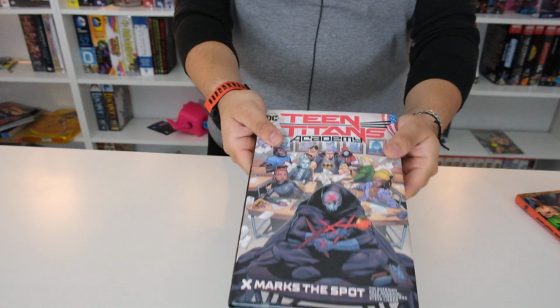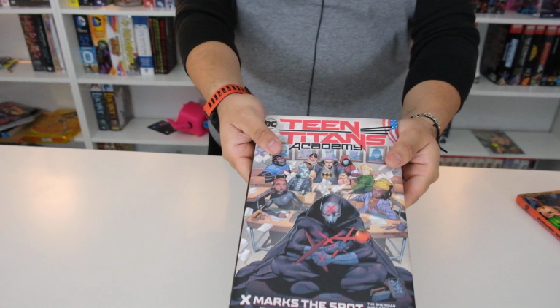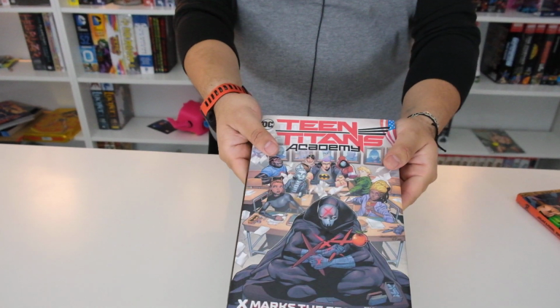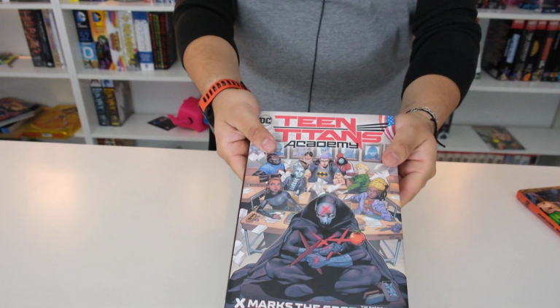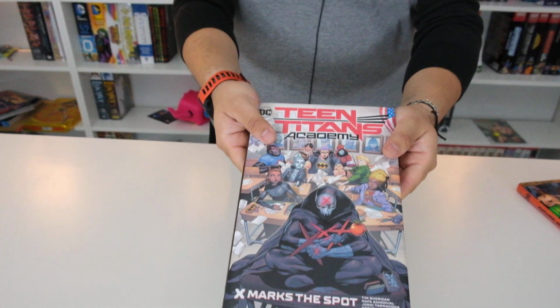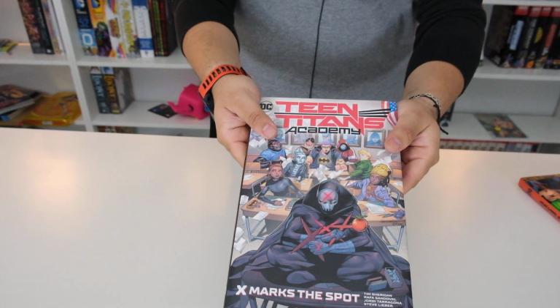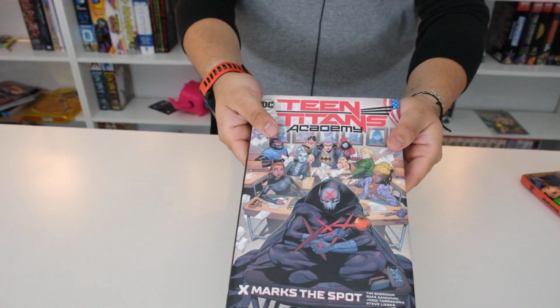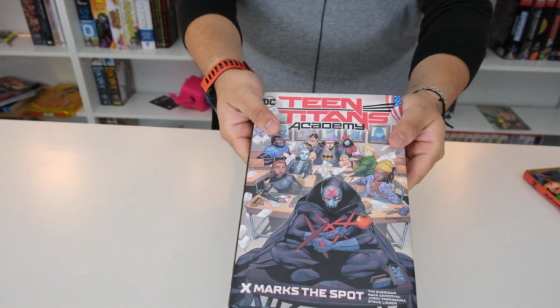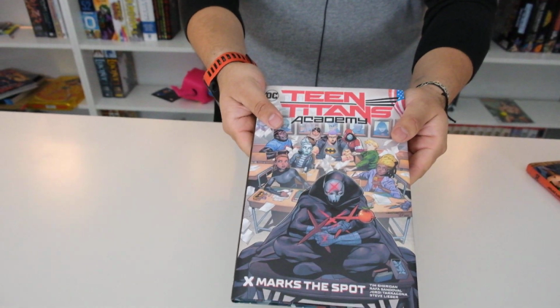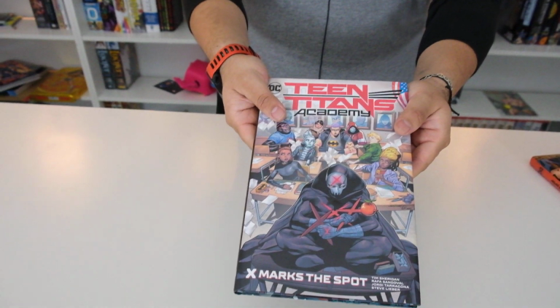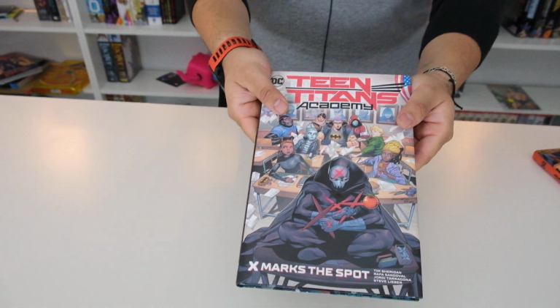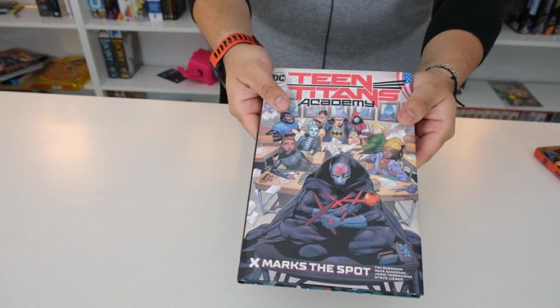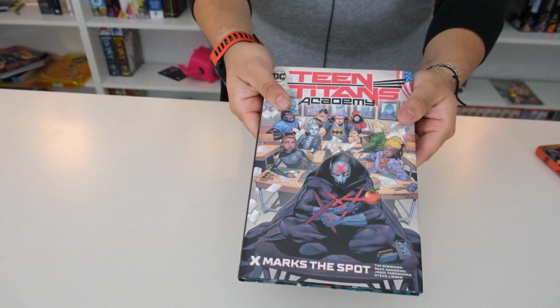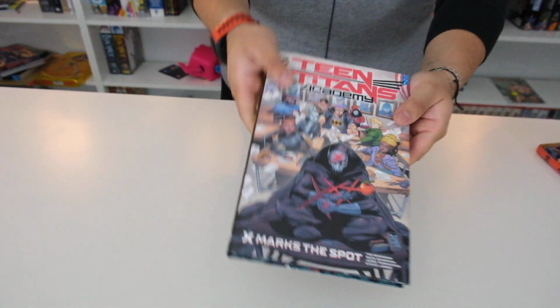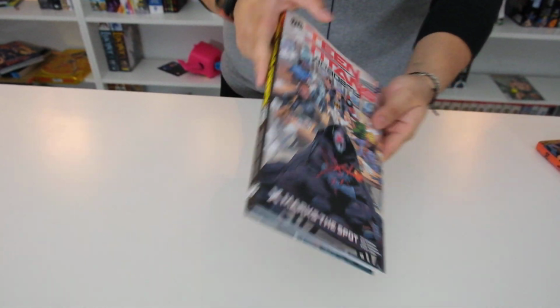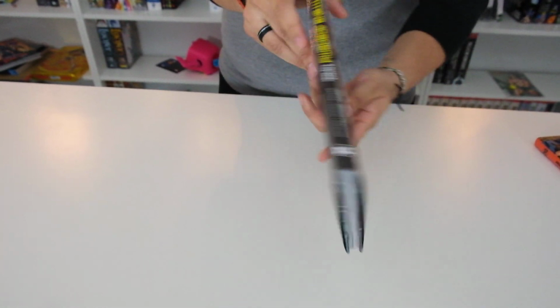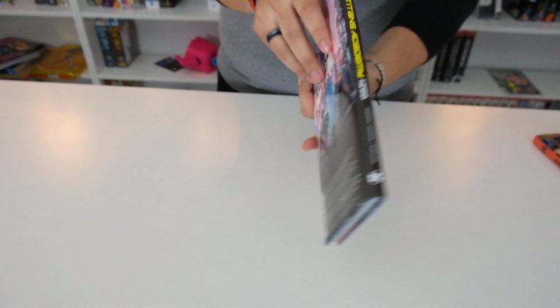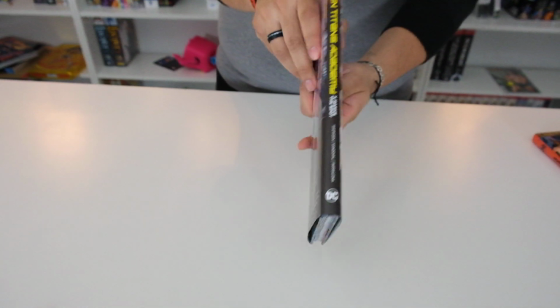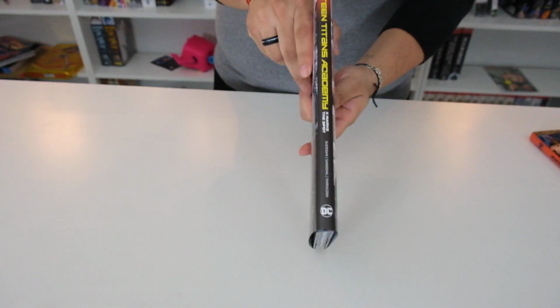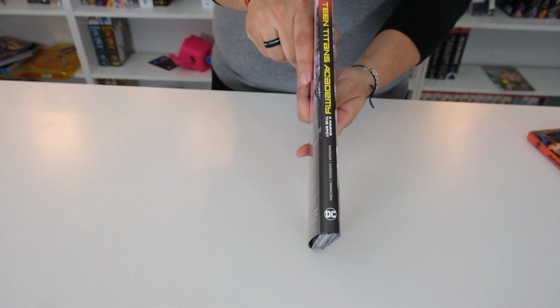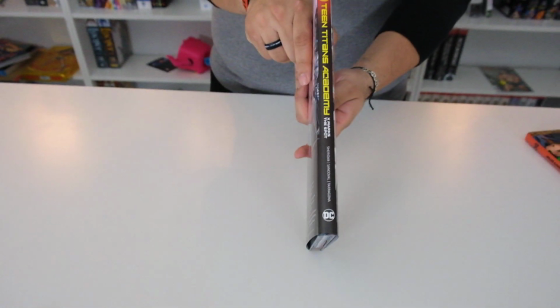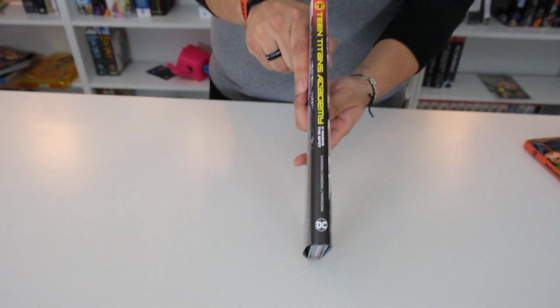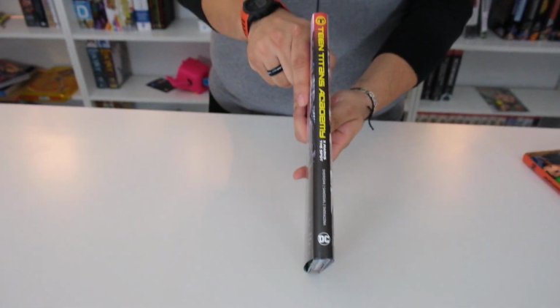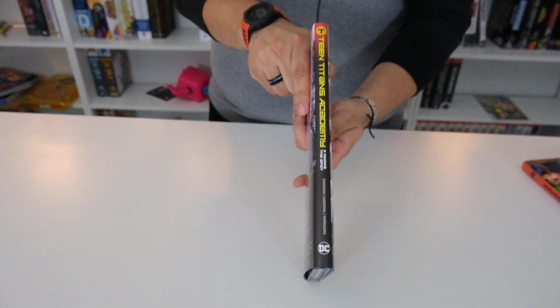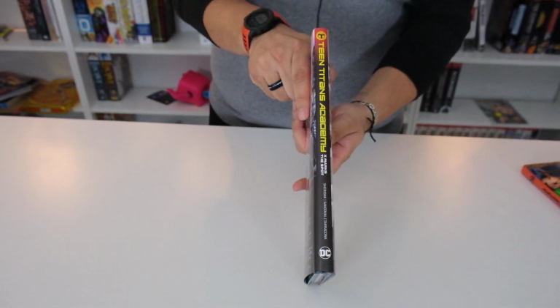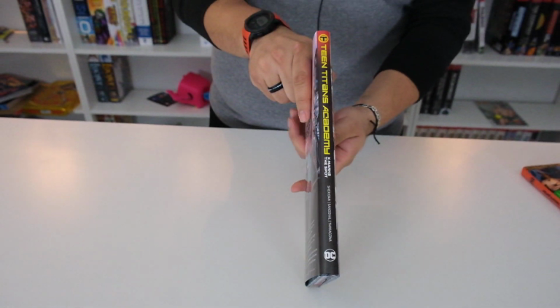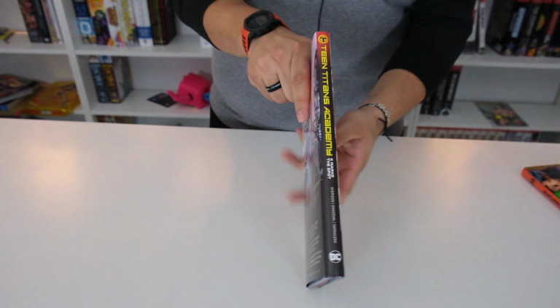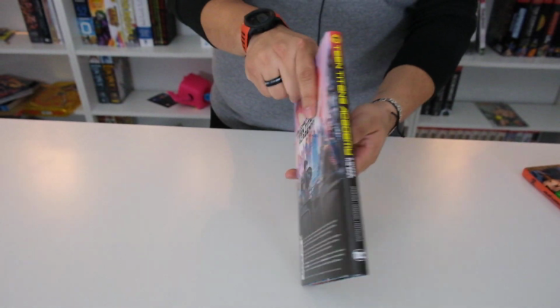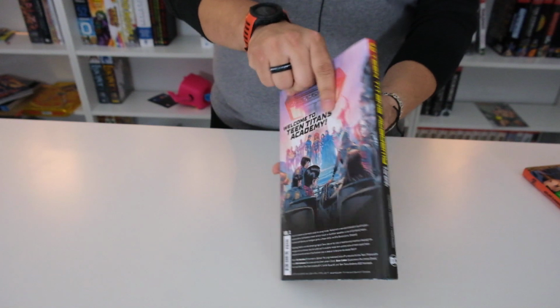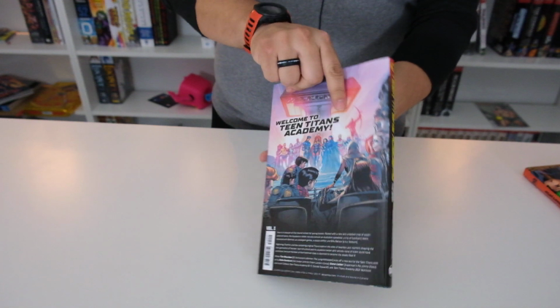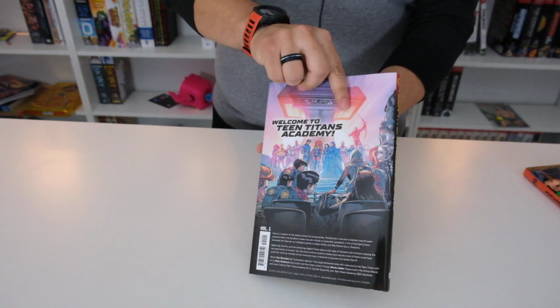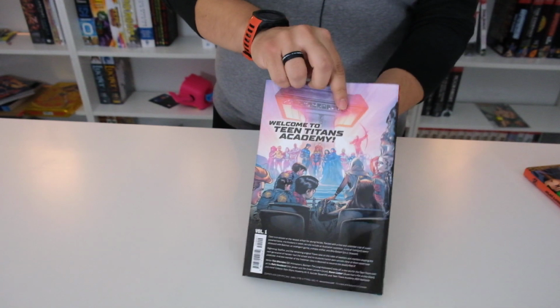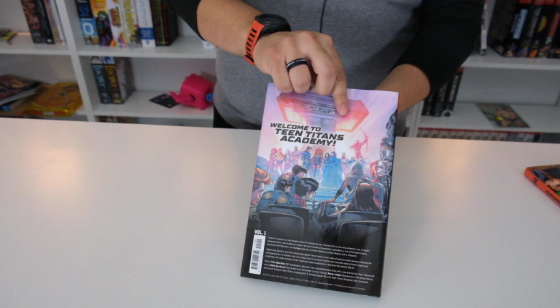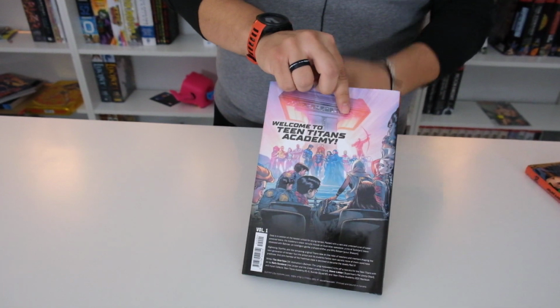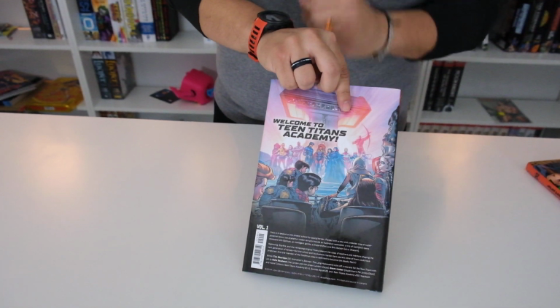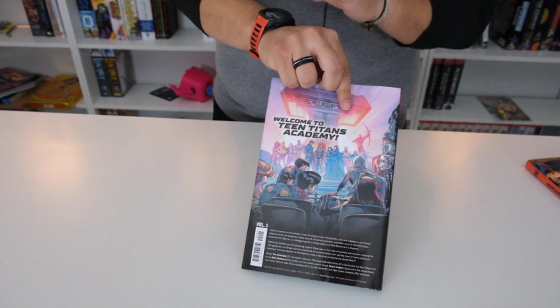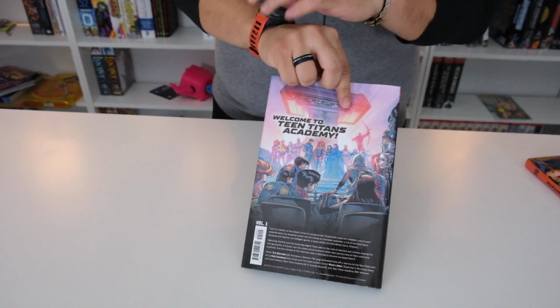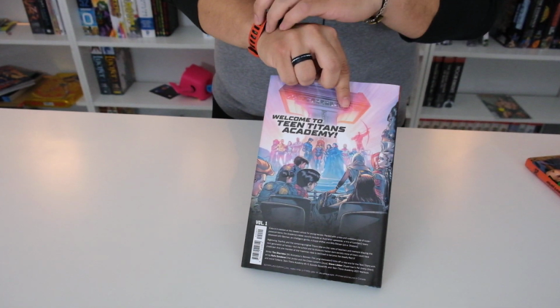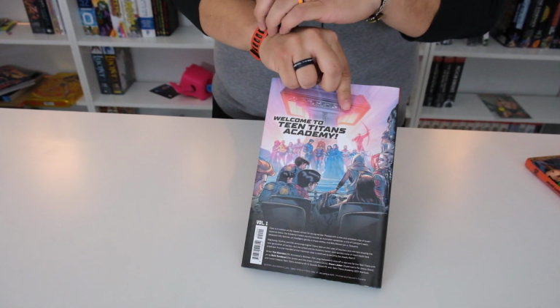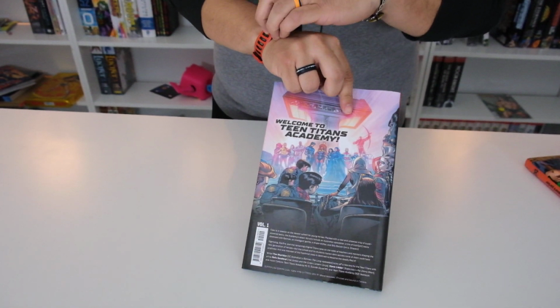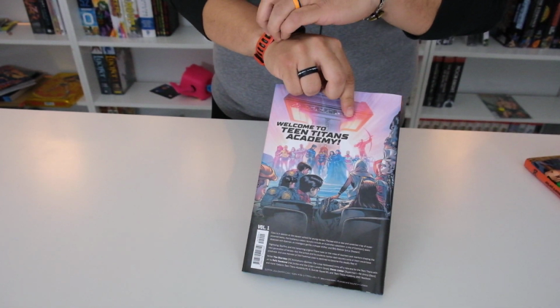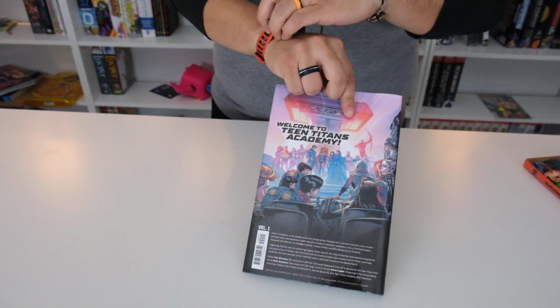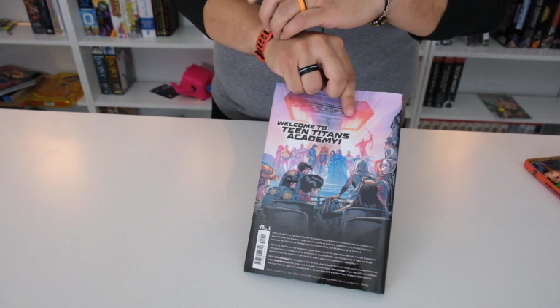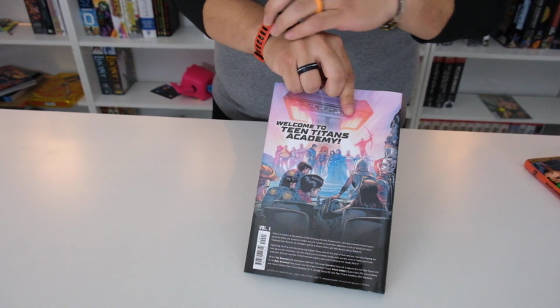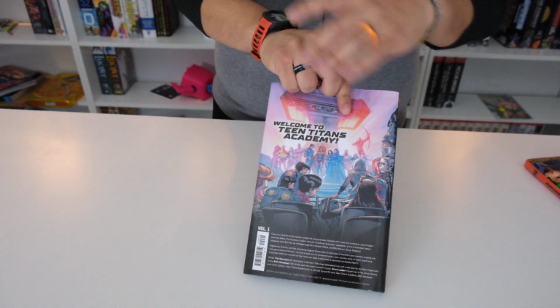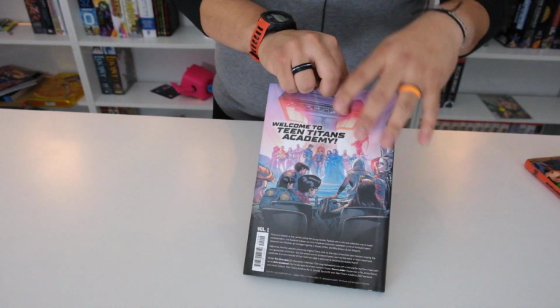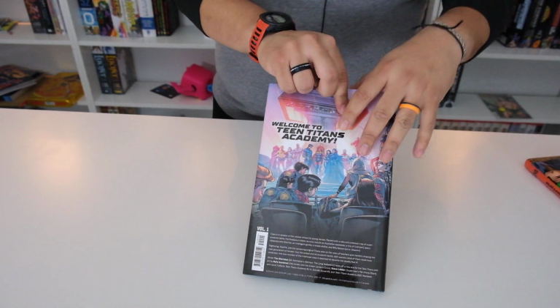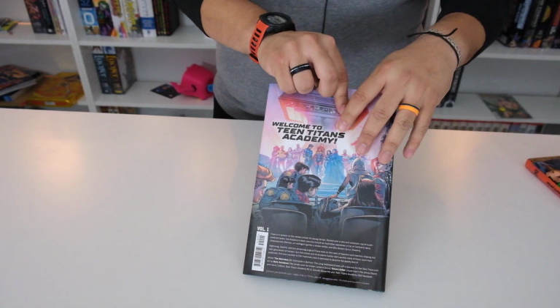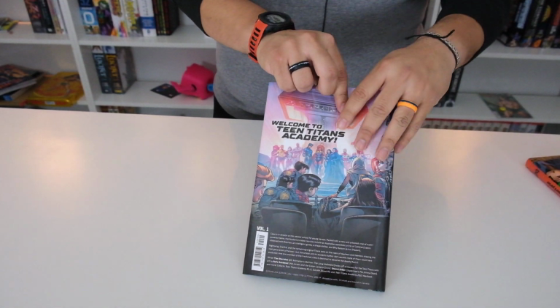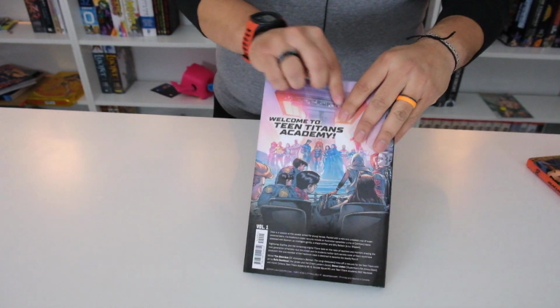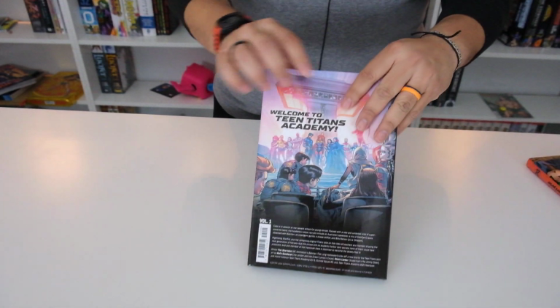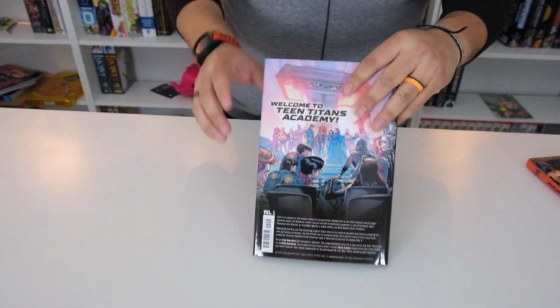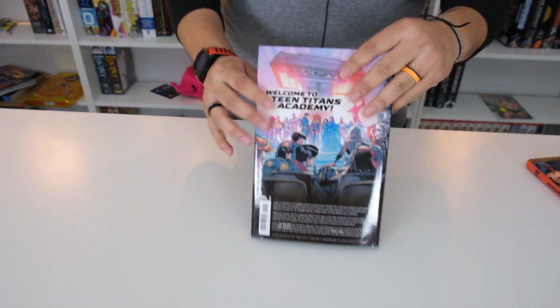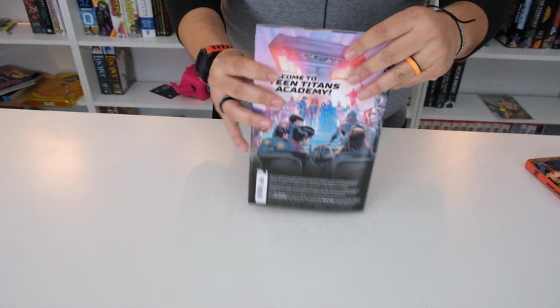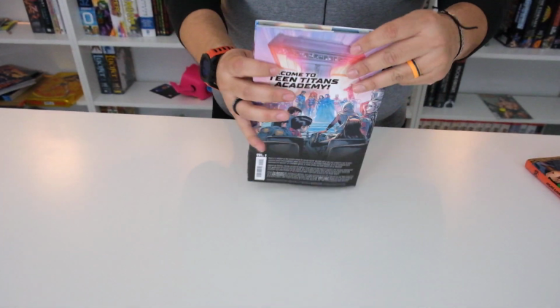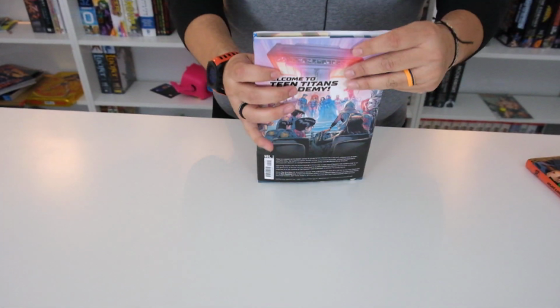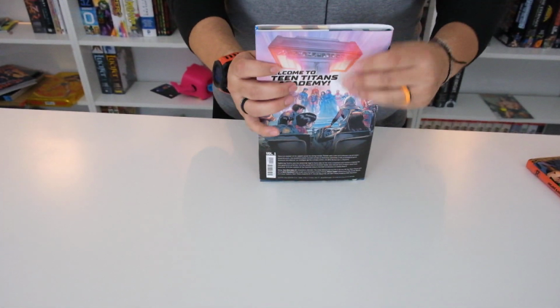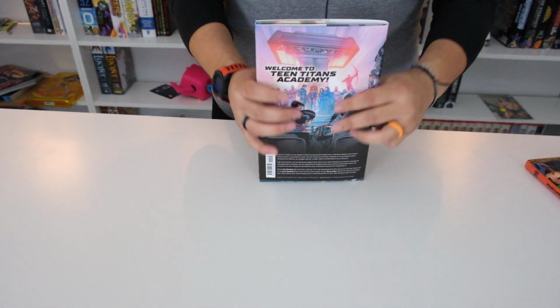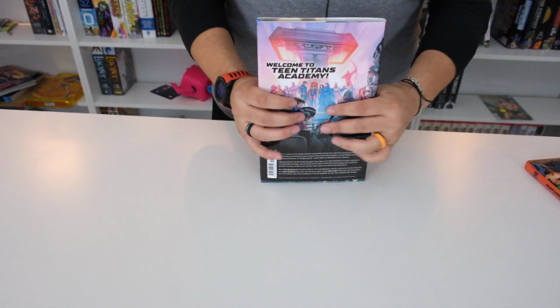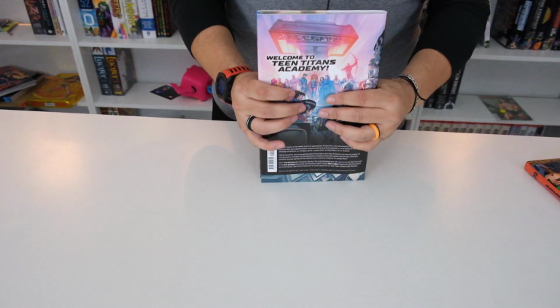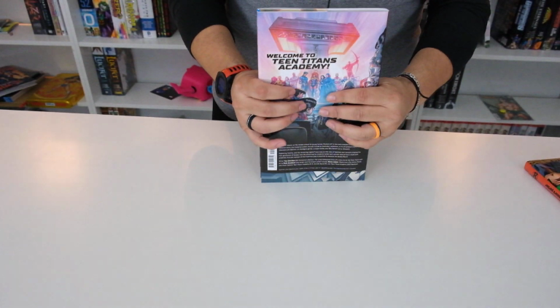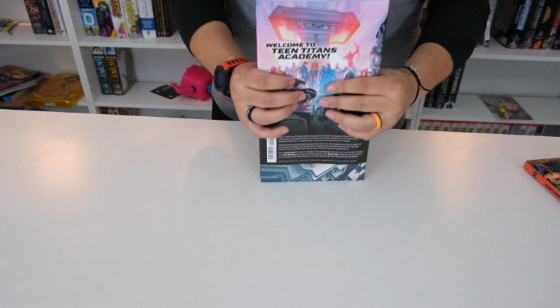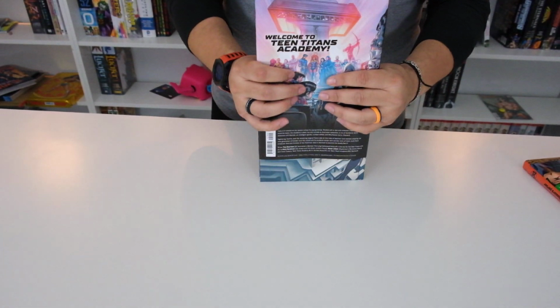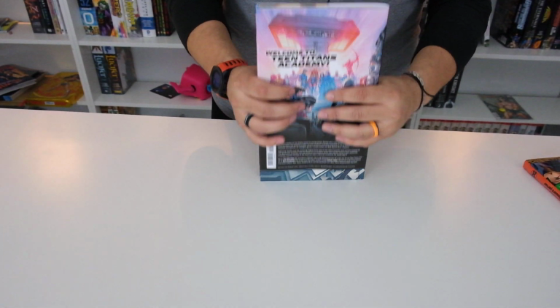So look, here's the front, the spine, and the back, and let's get her undressed.